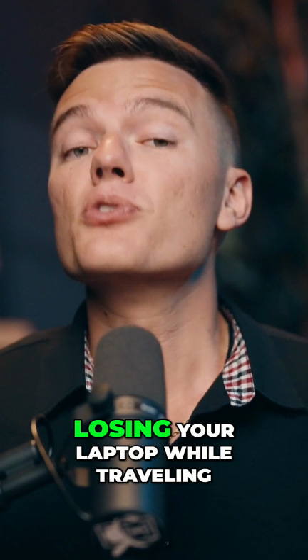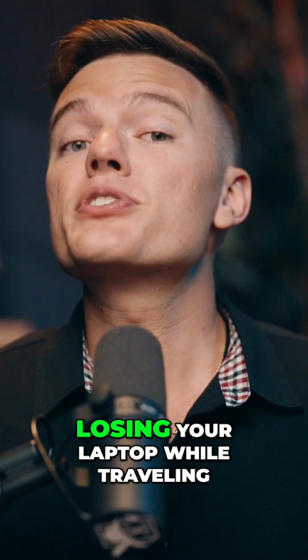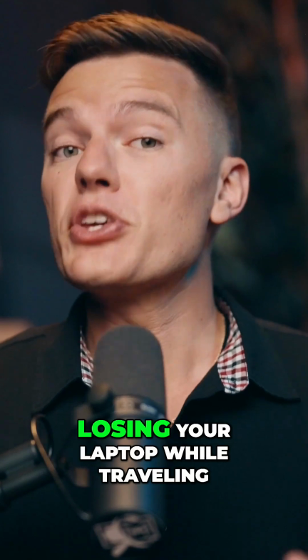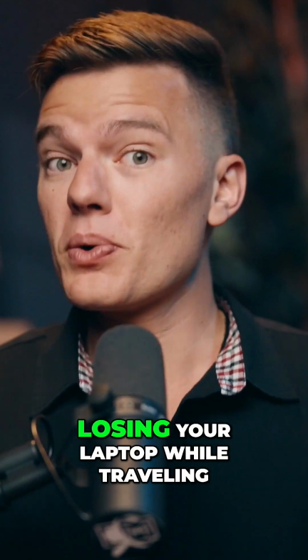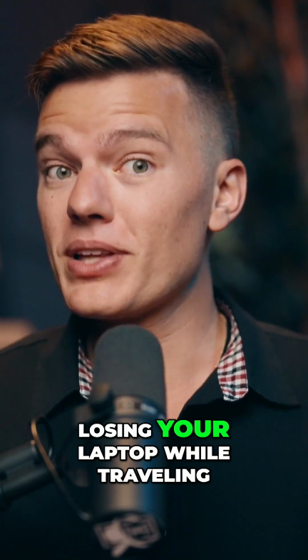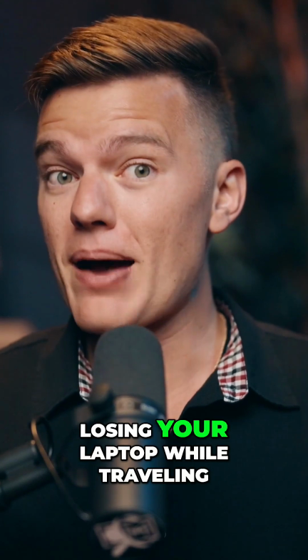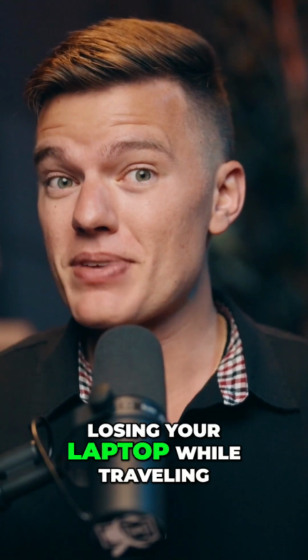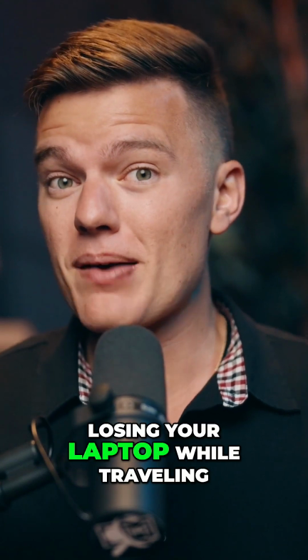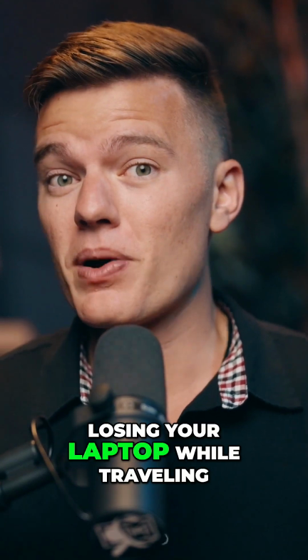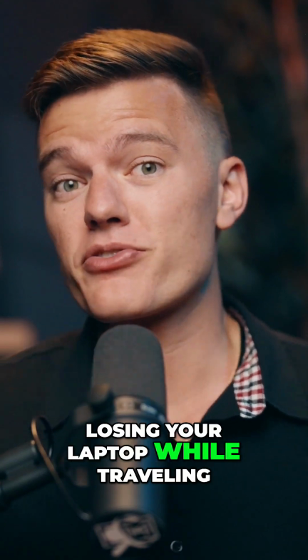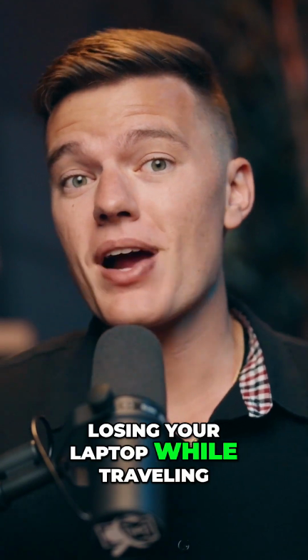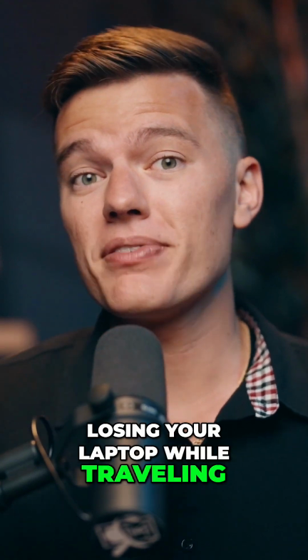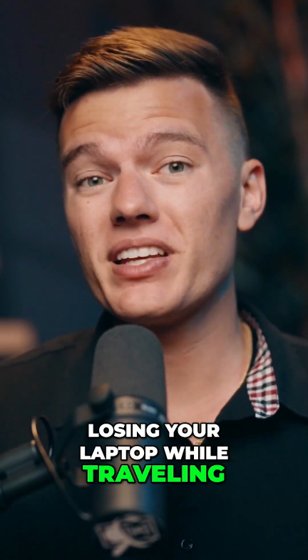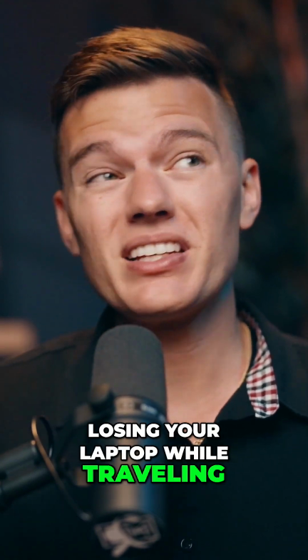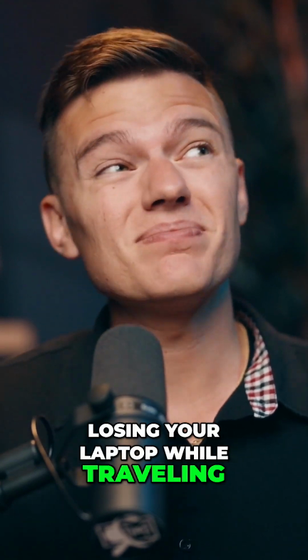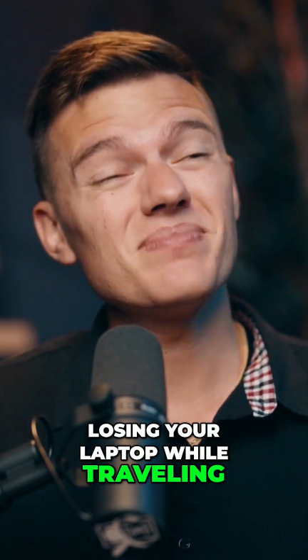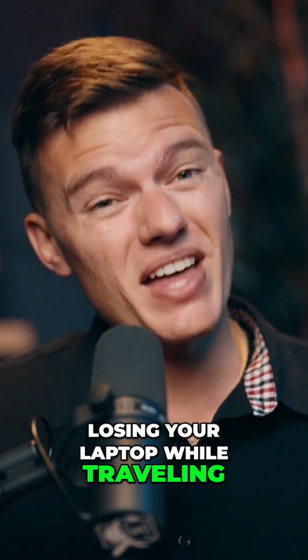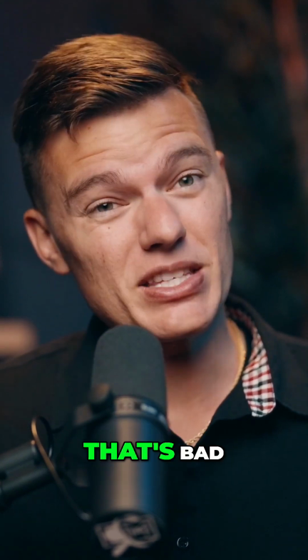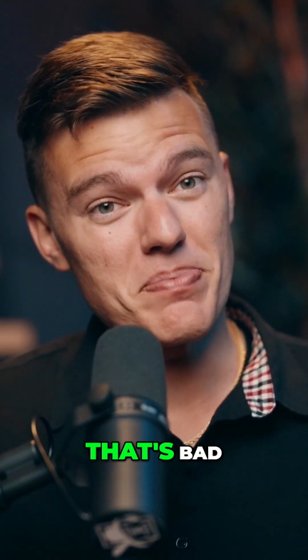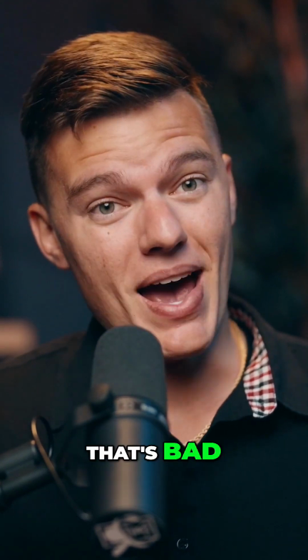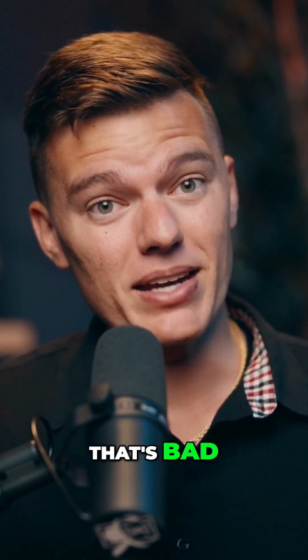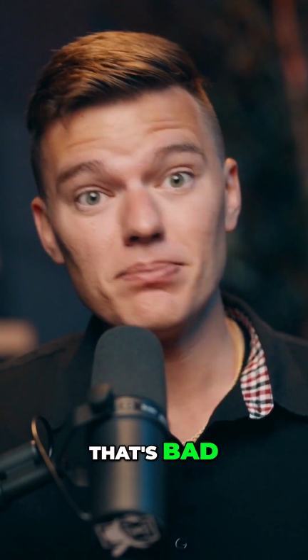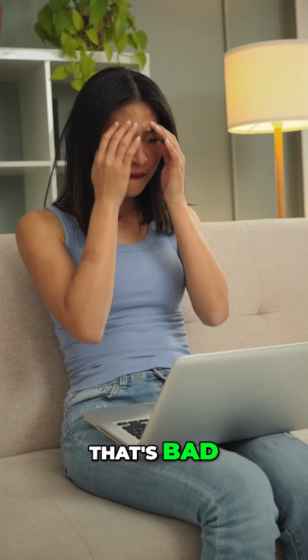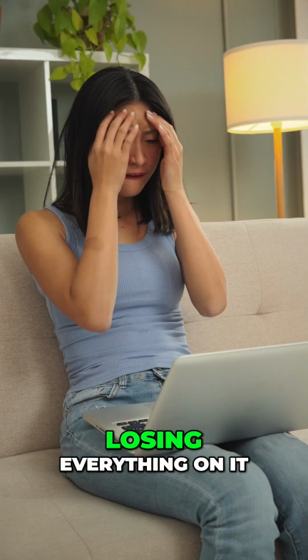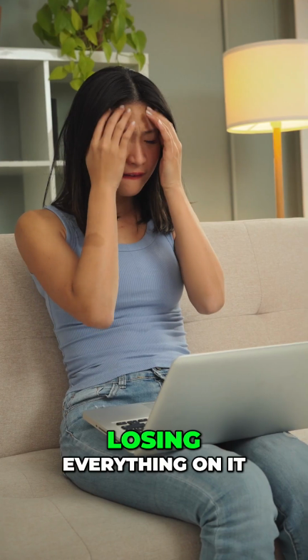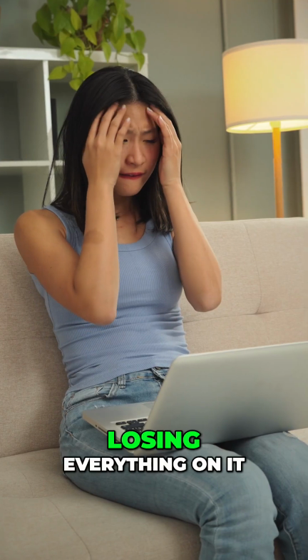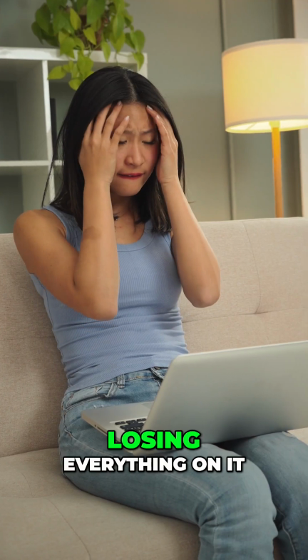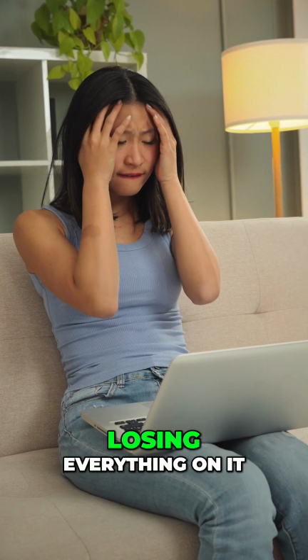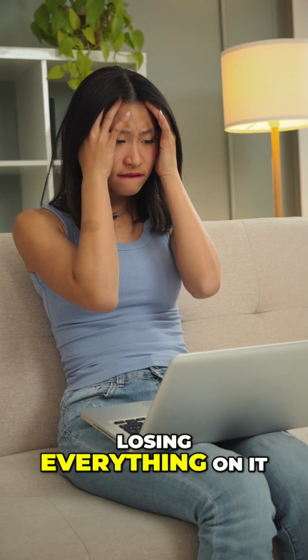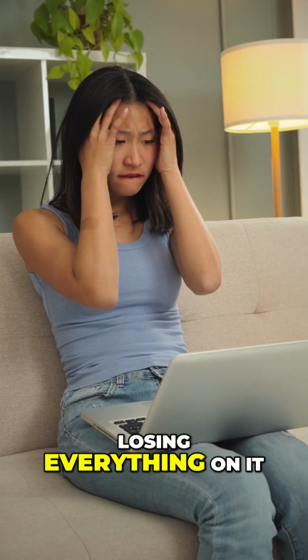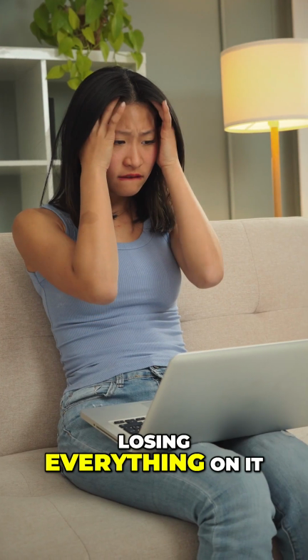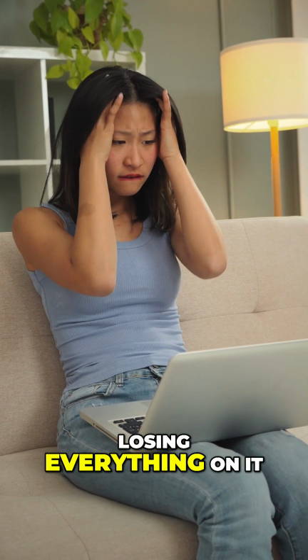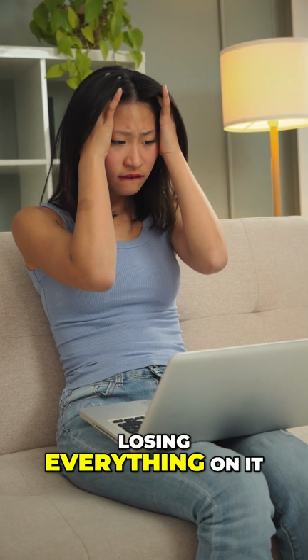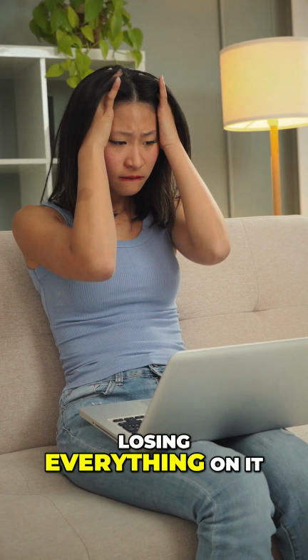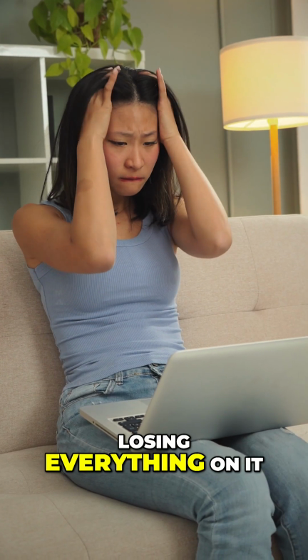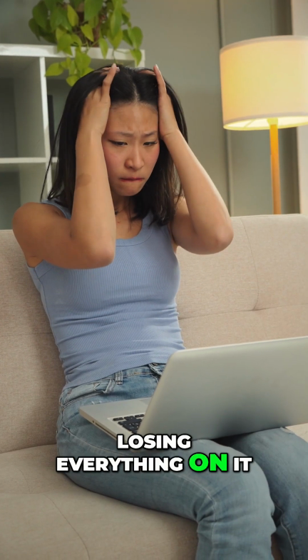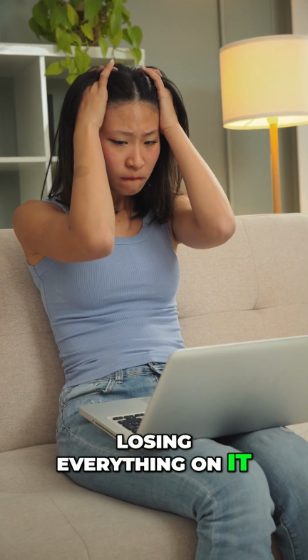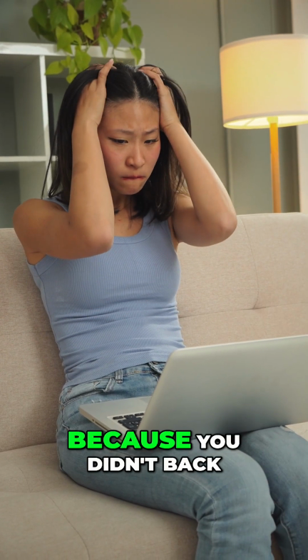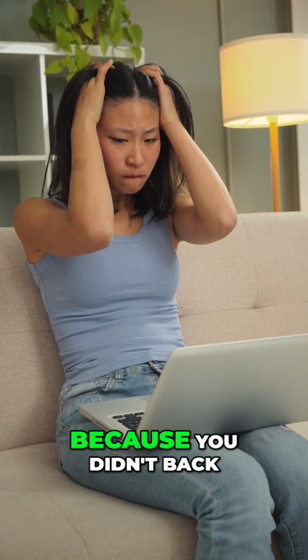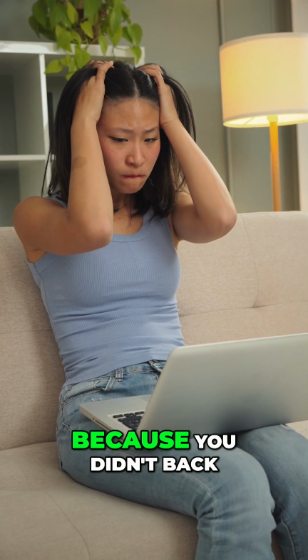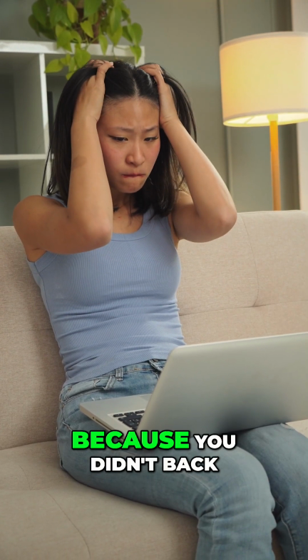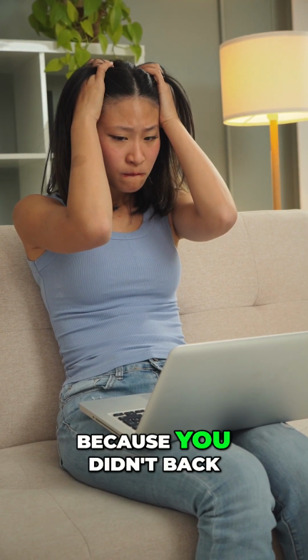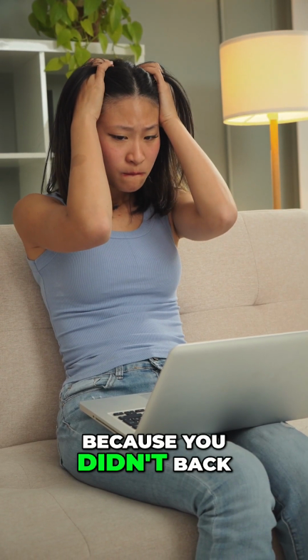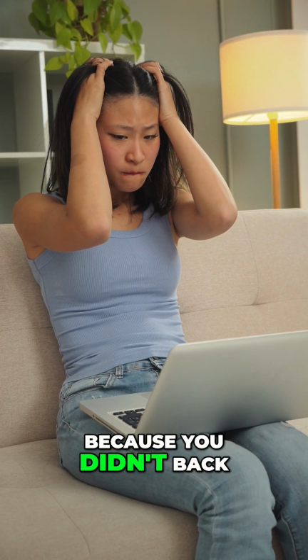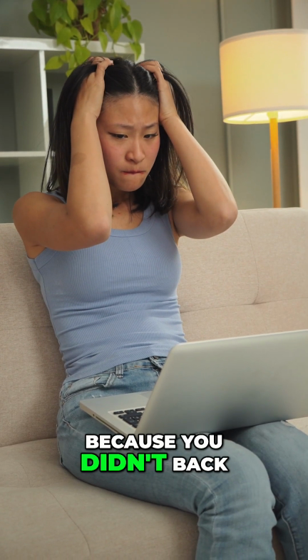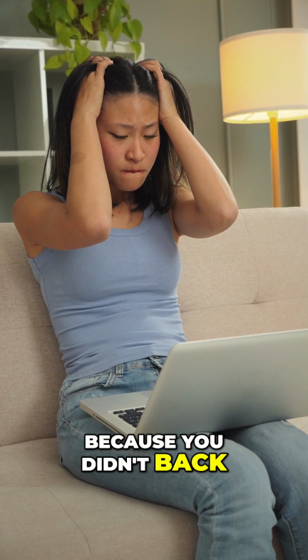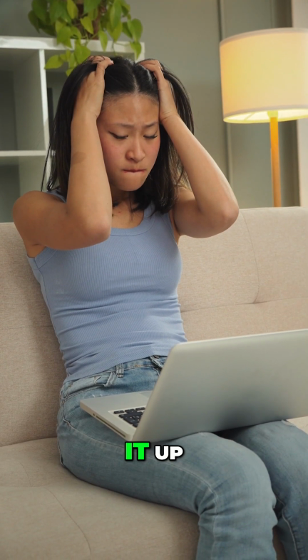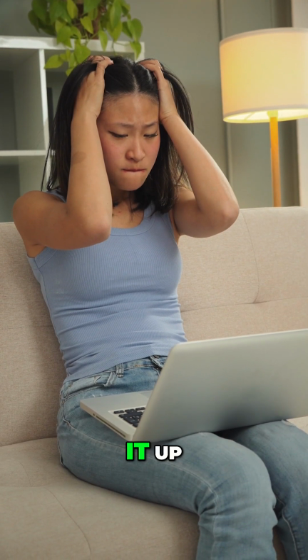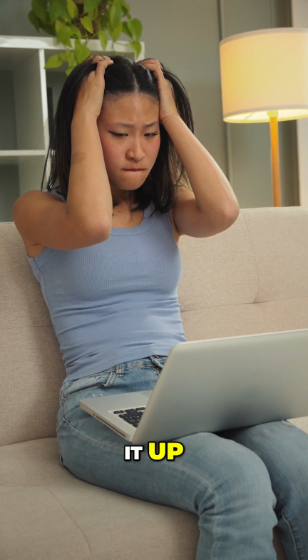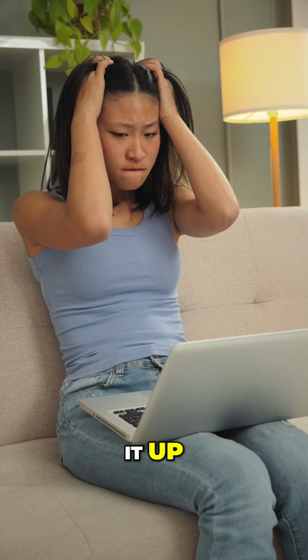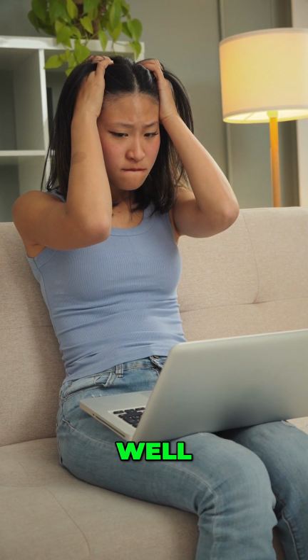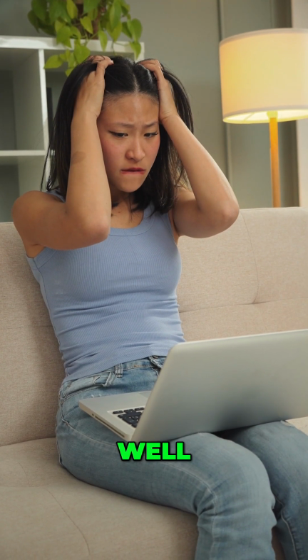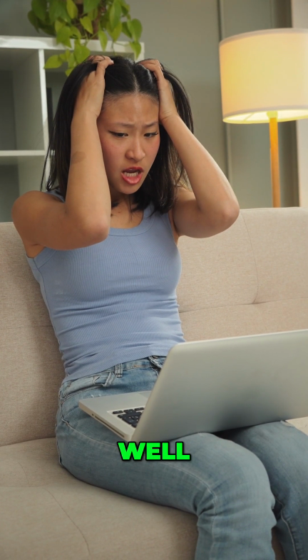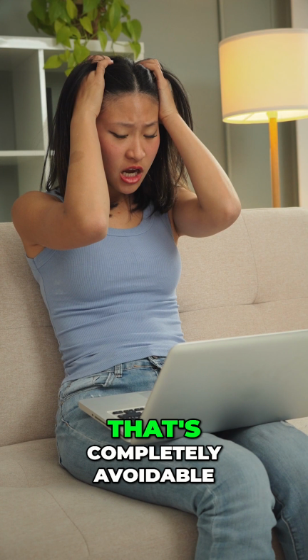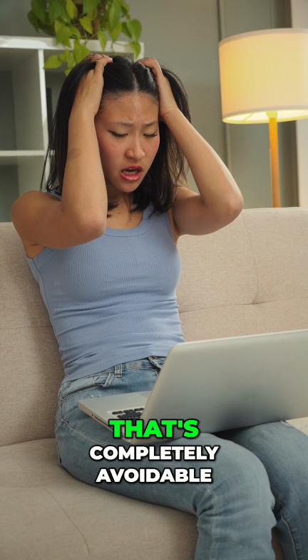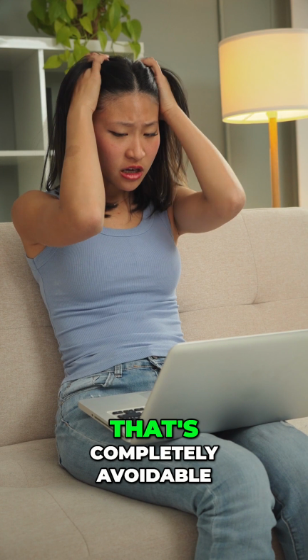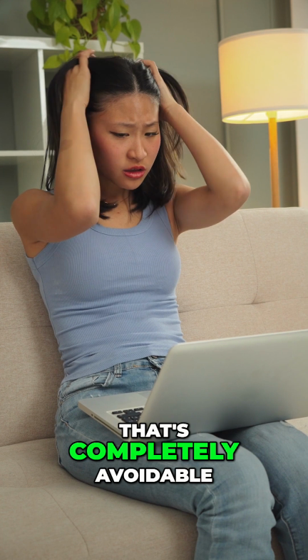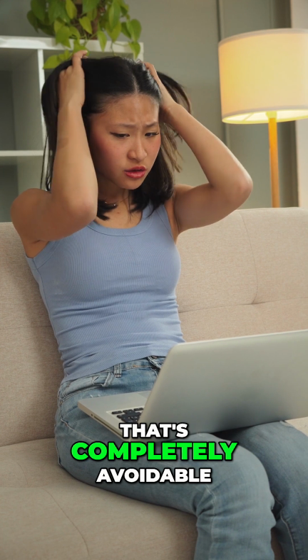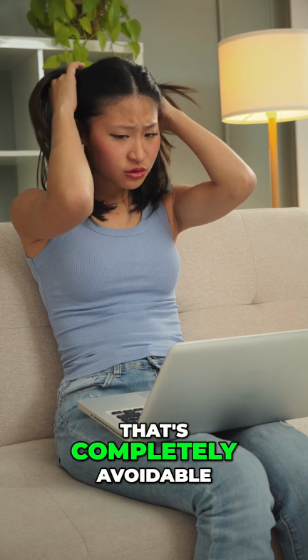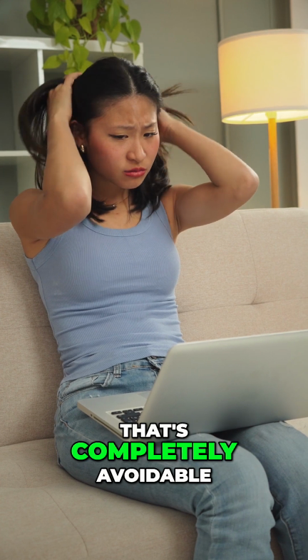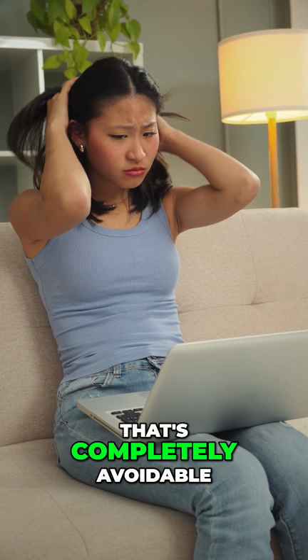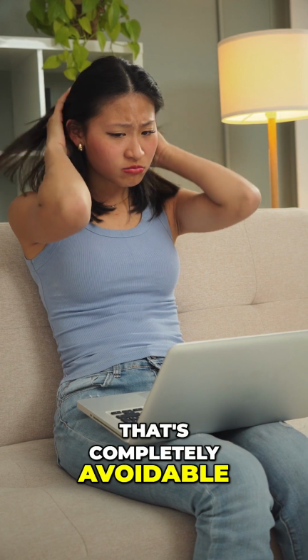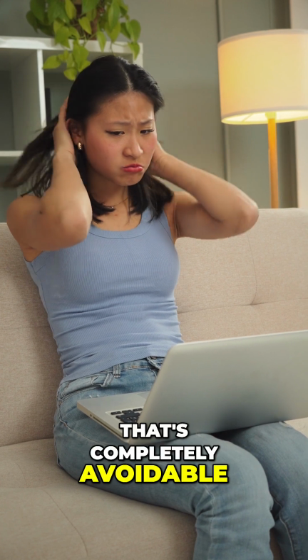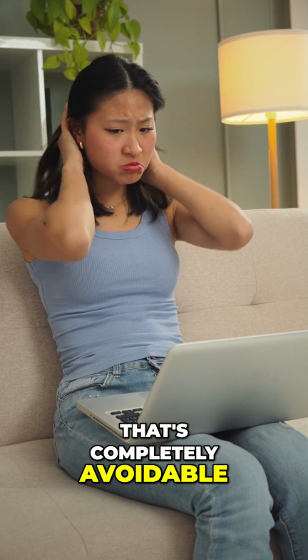Losing your laptop while traveling? That's bad. Losing everything on it because you didn't back it up? Well, that's completely avoidable.